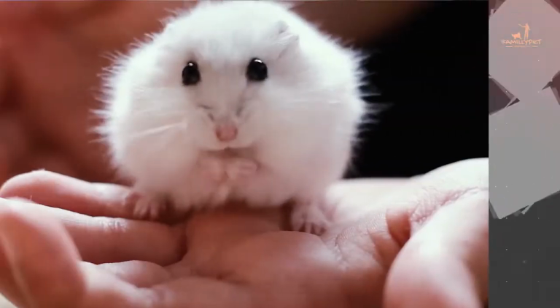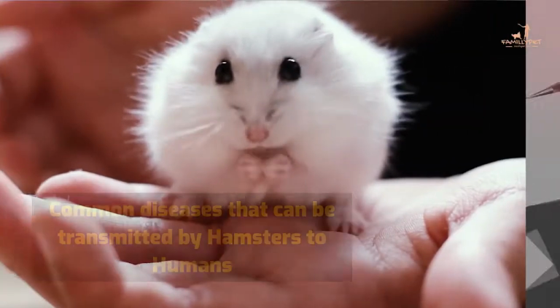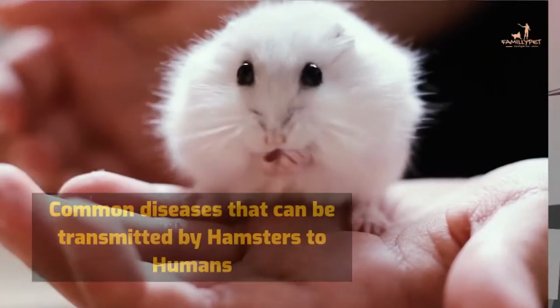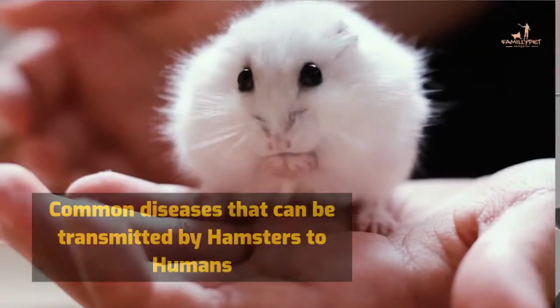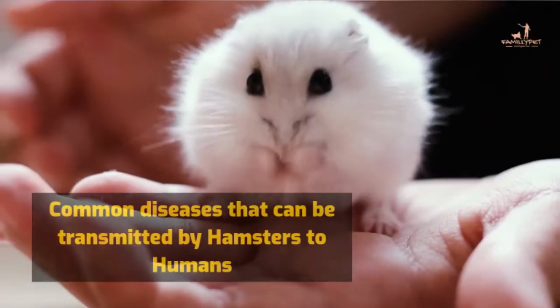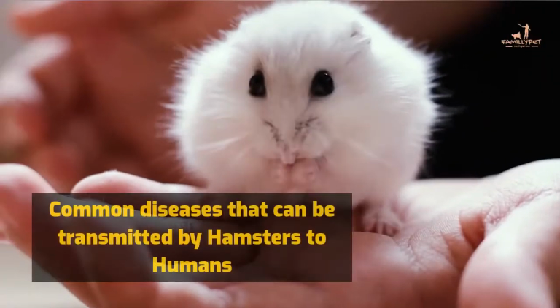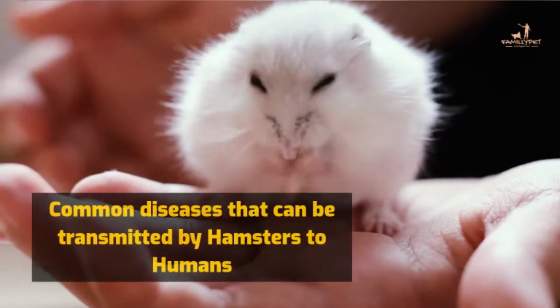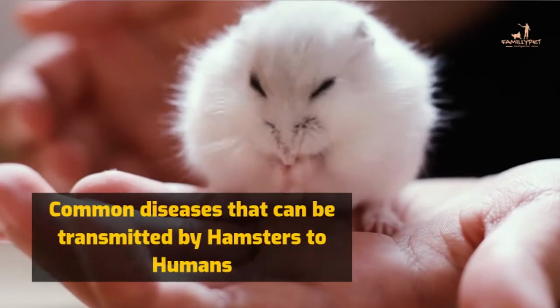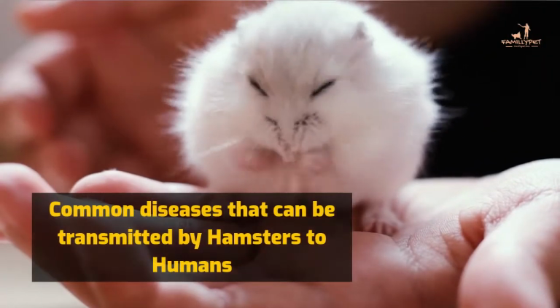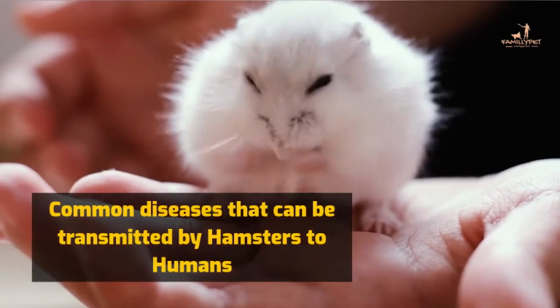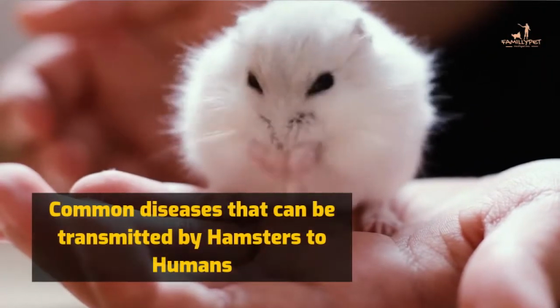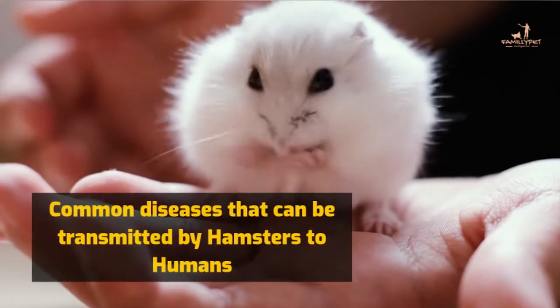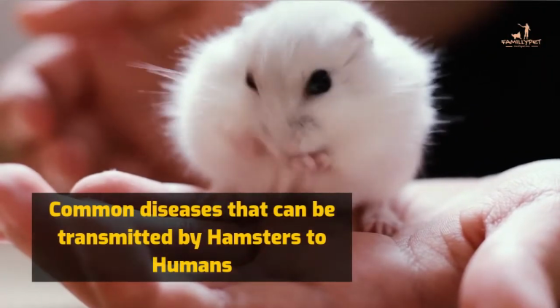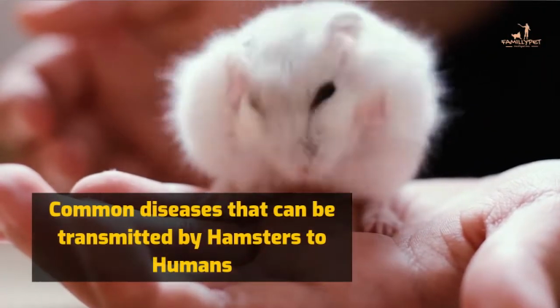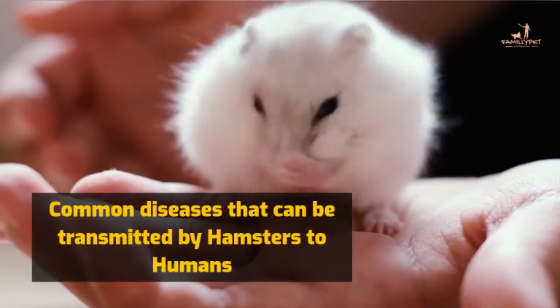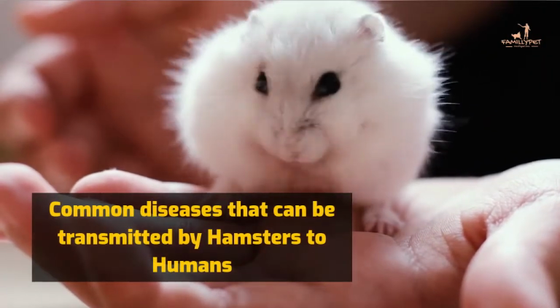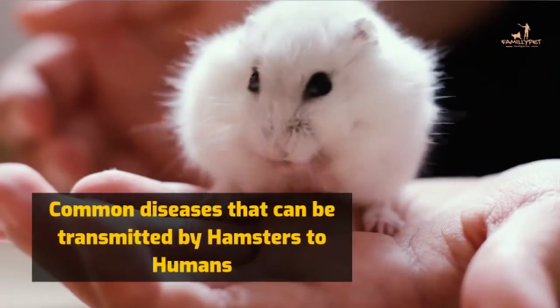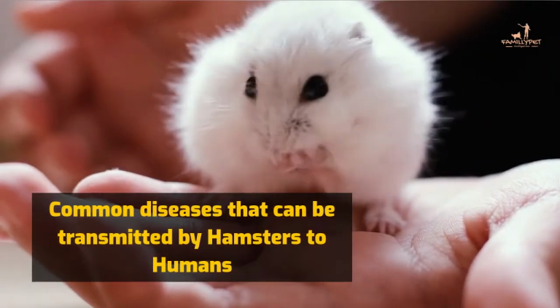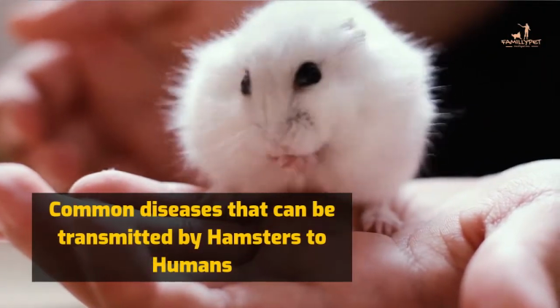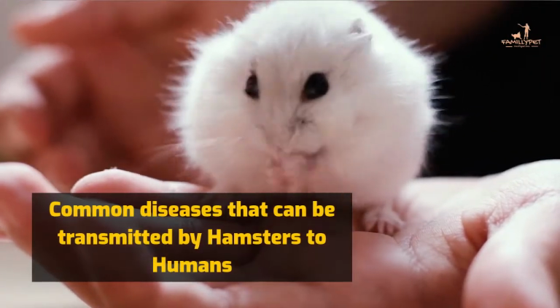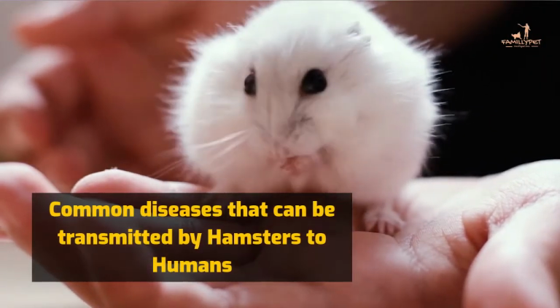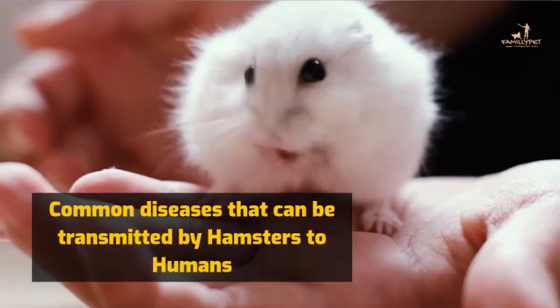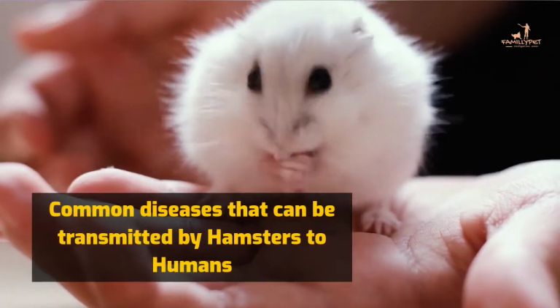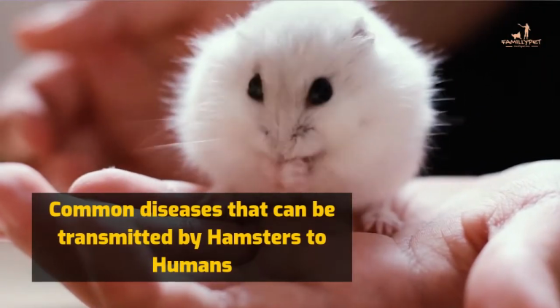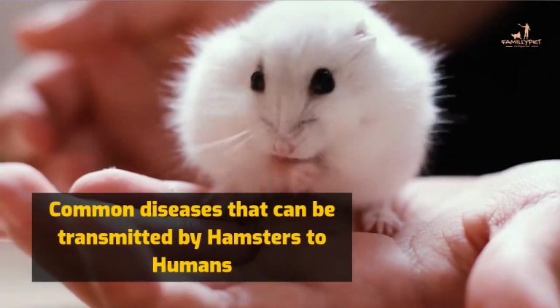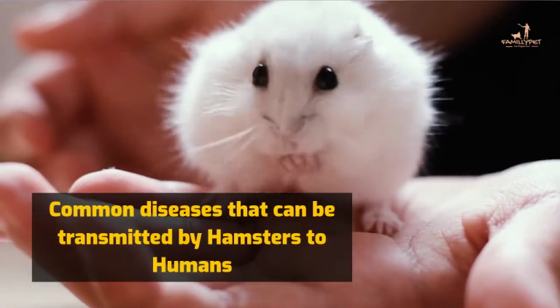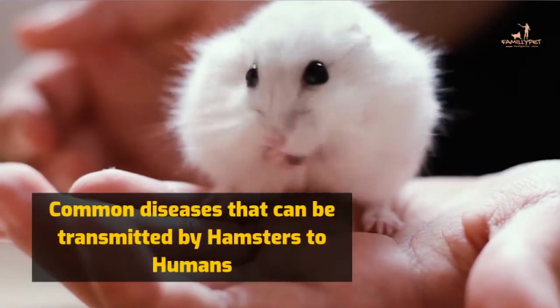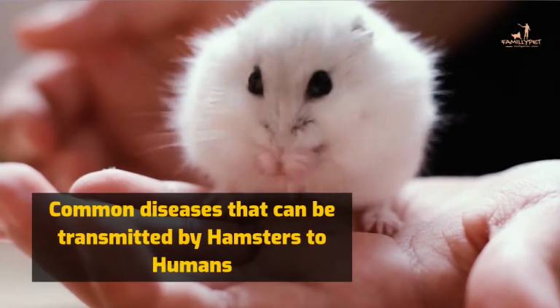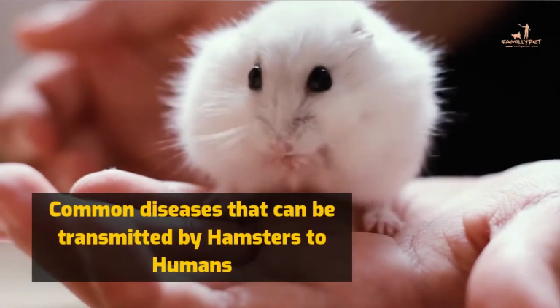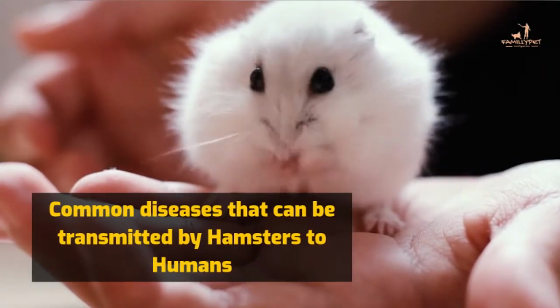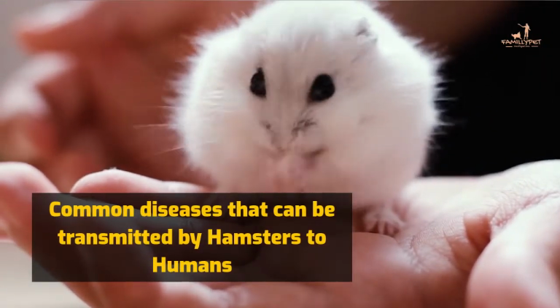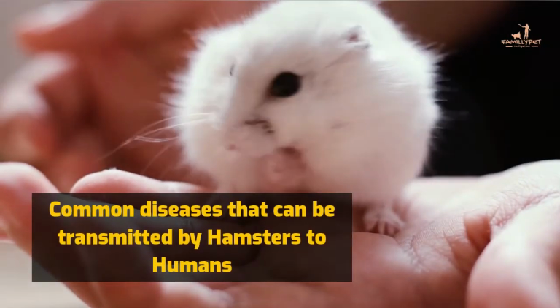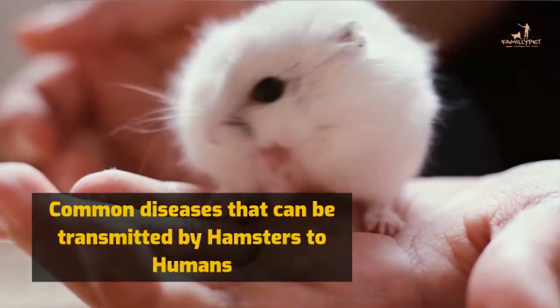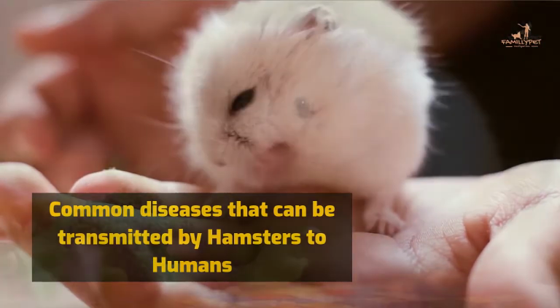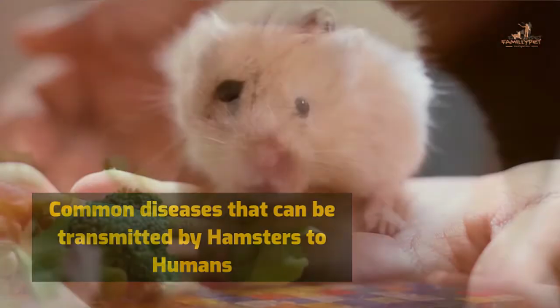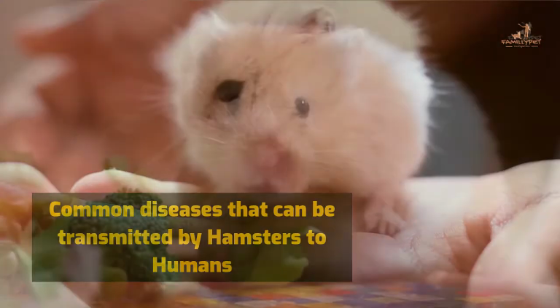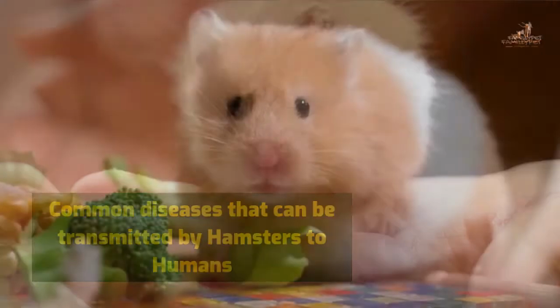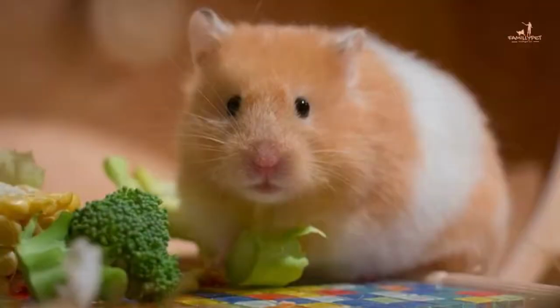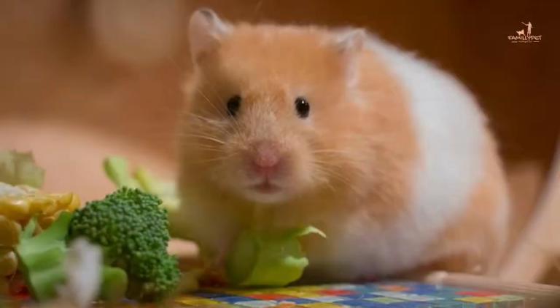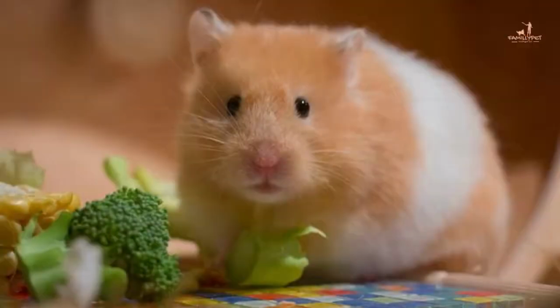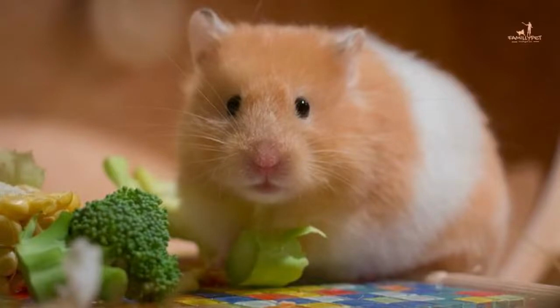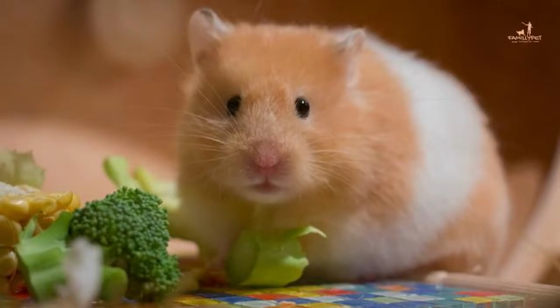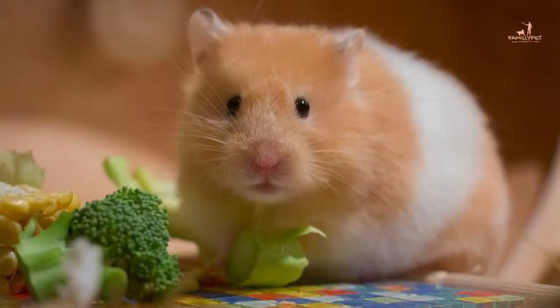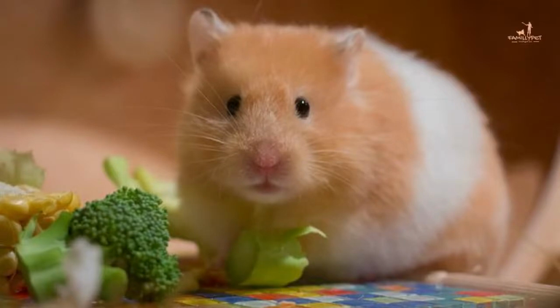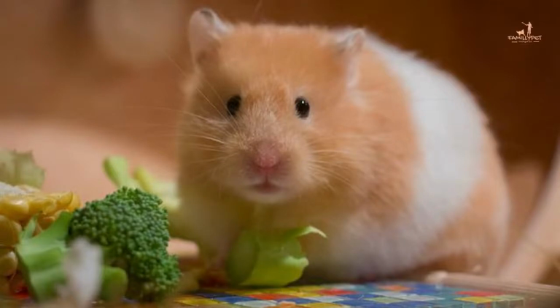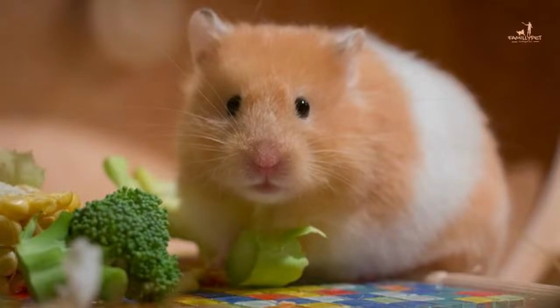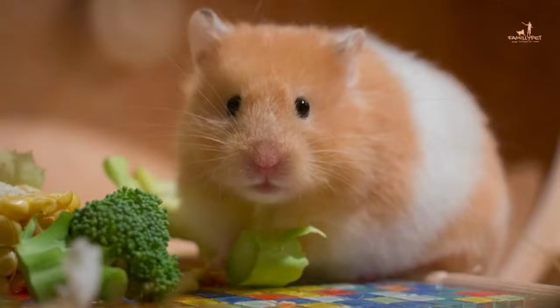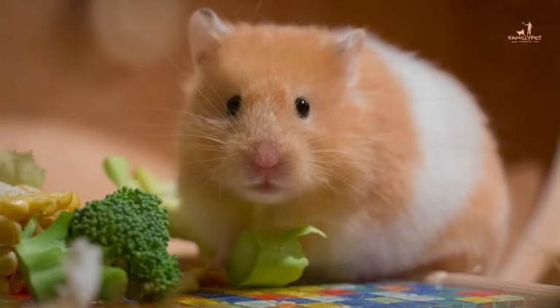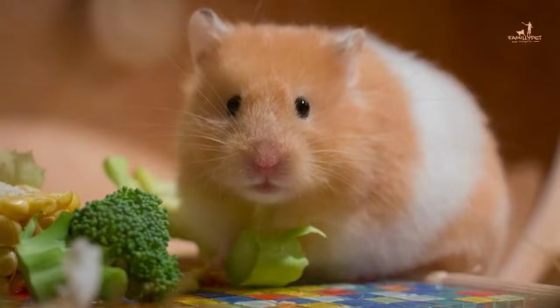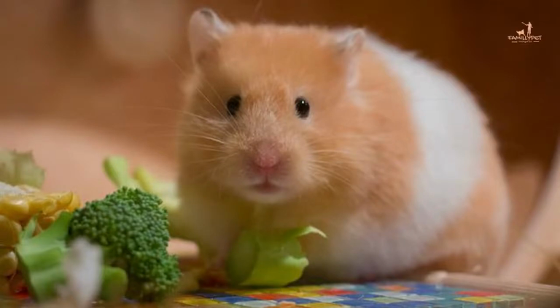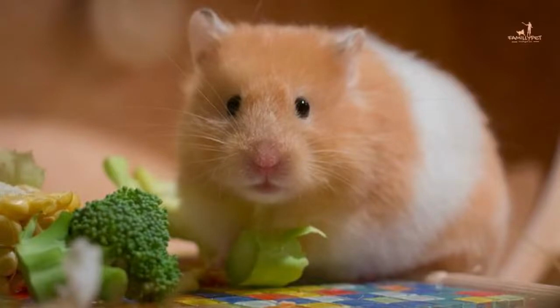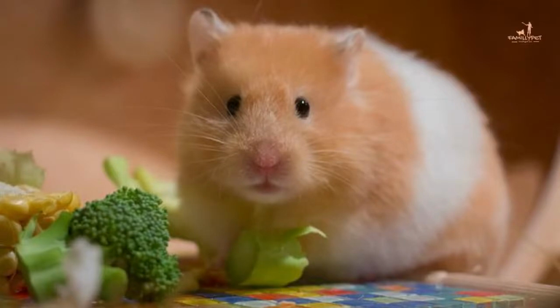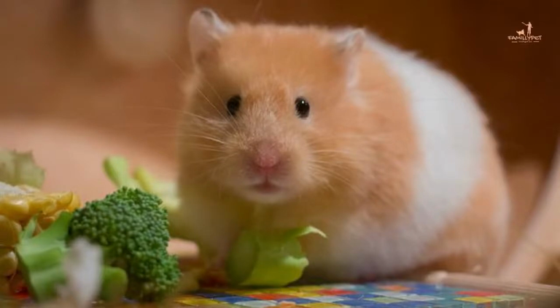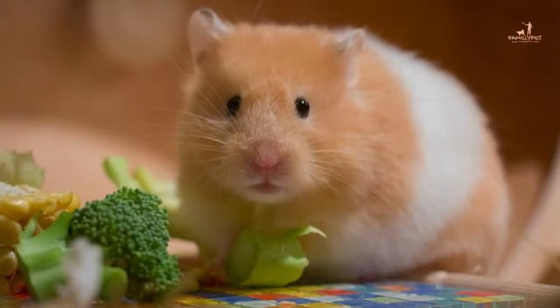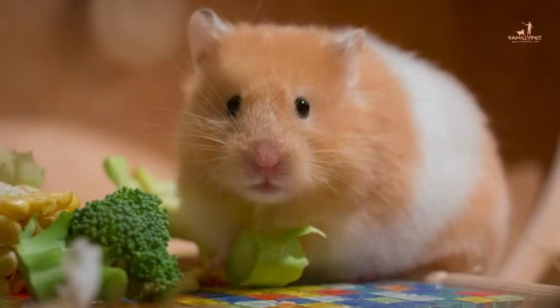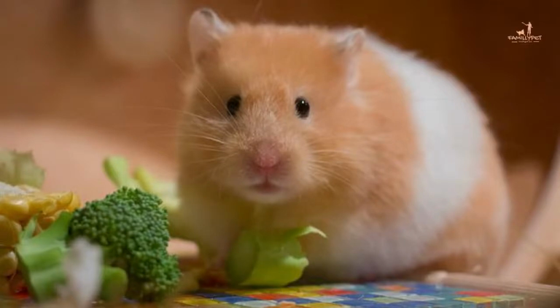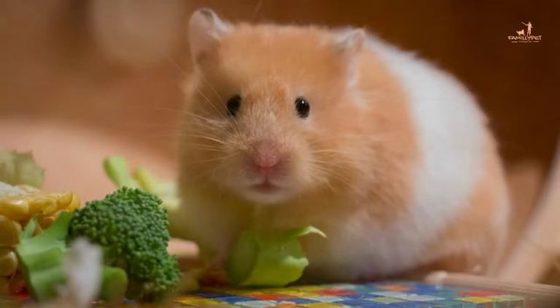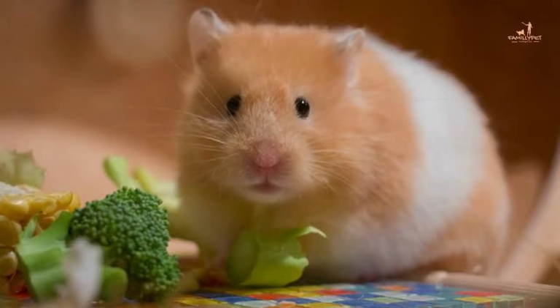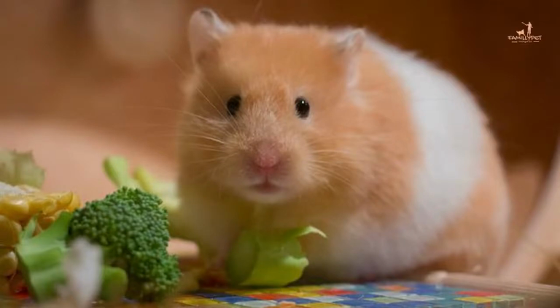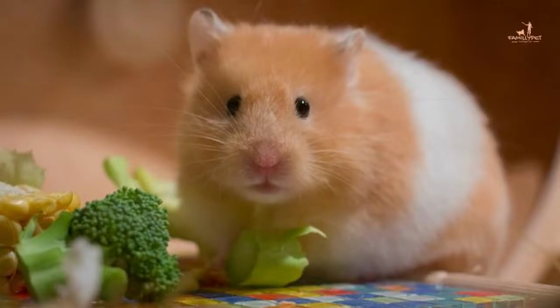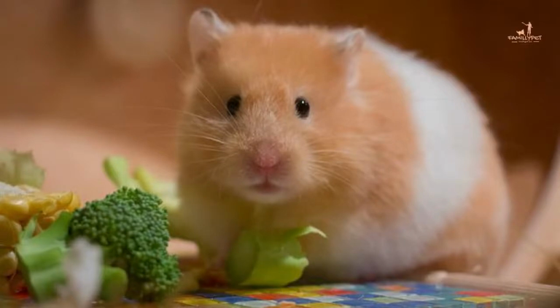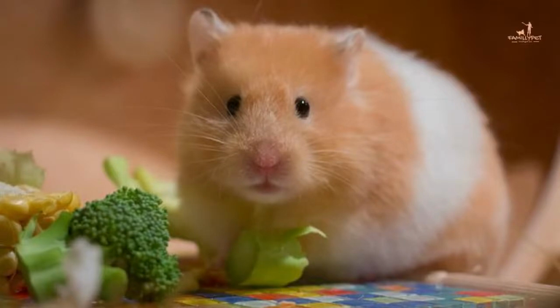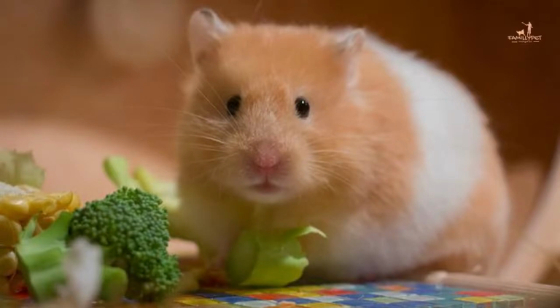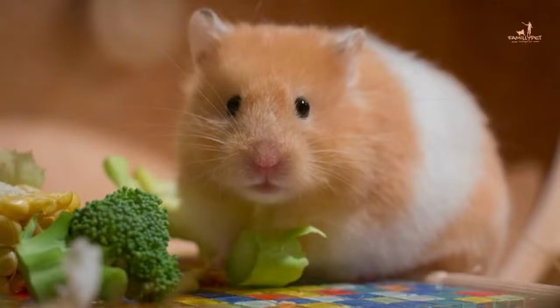Common diseases that can be transmitted by hamsters to humans. What are the diseases that can be transmitted to humans by a hamster?